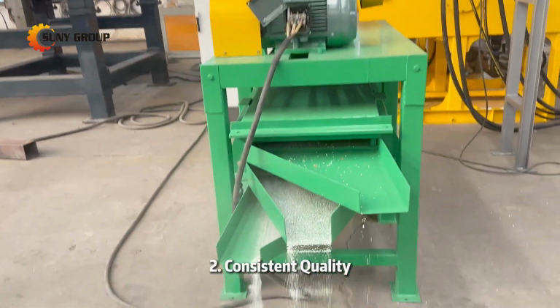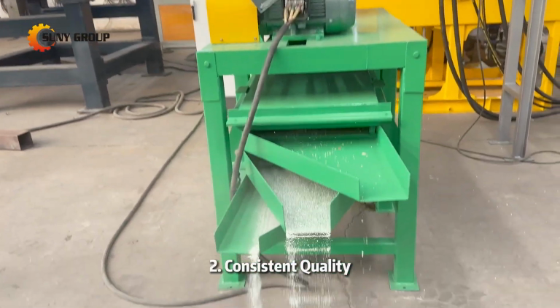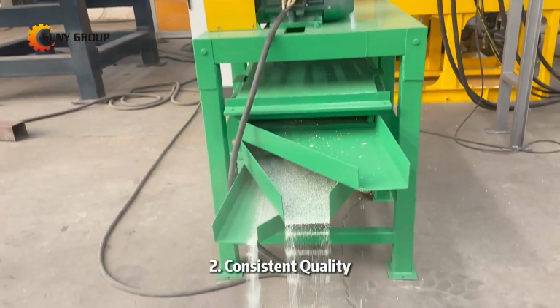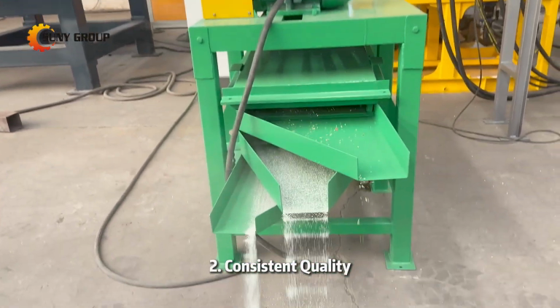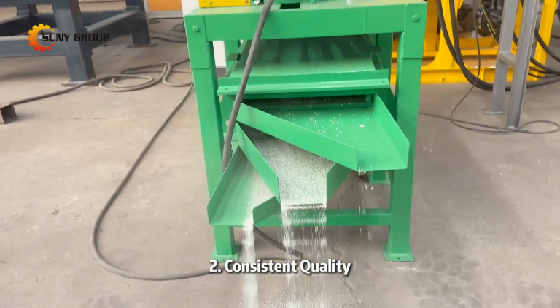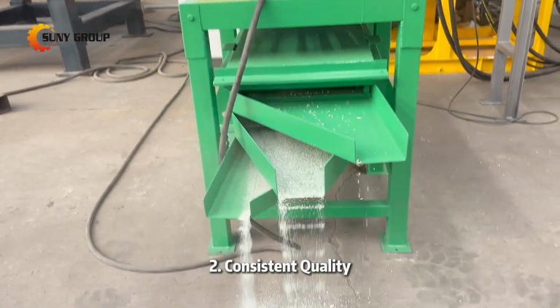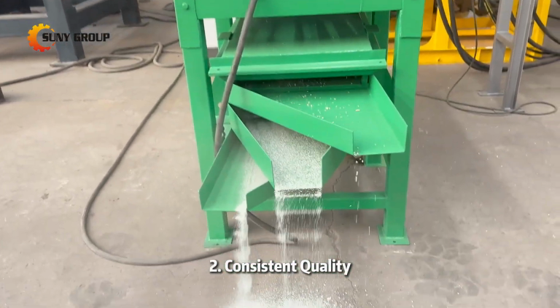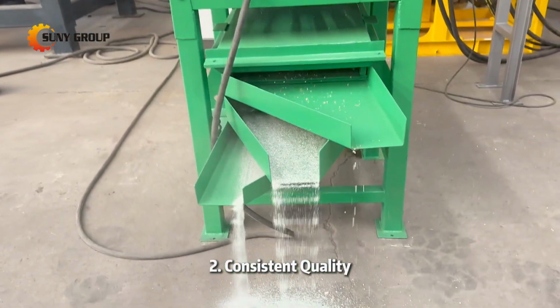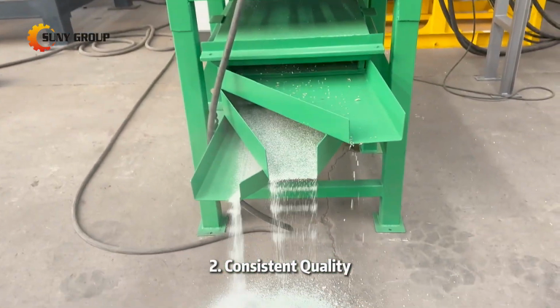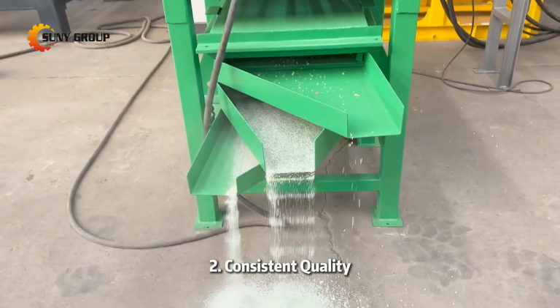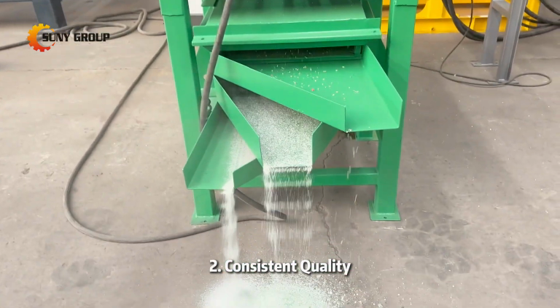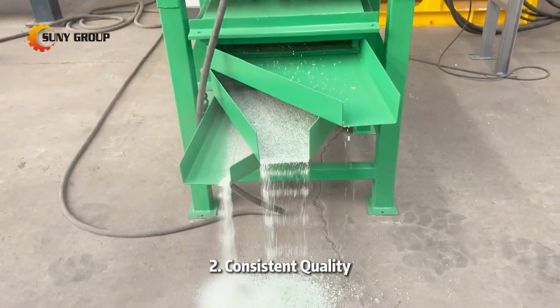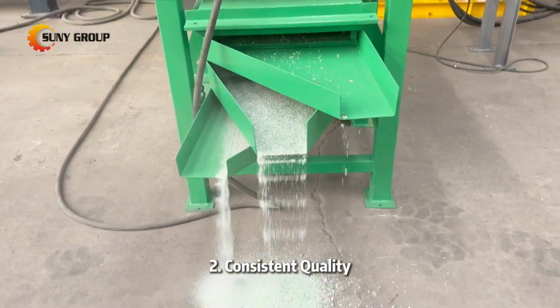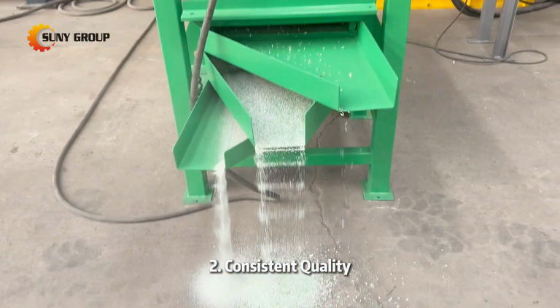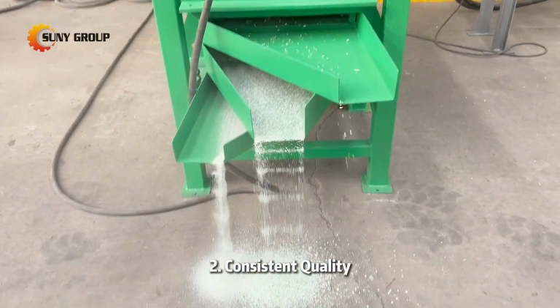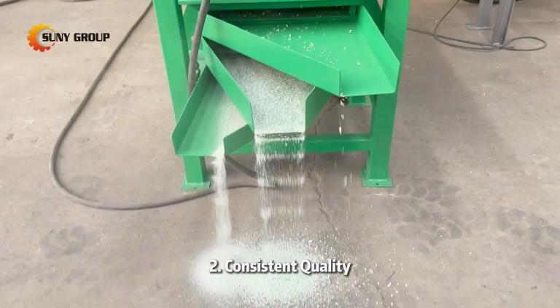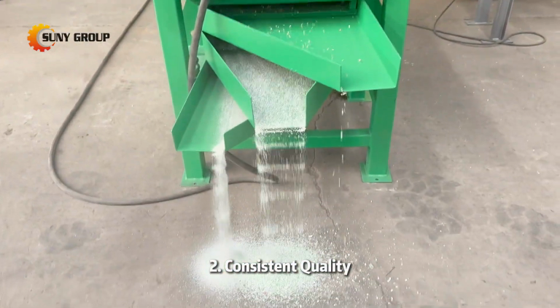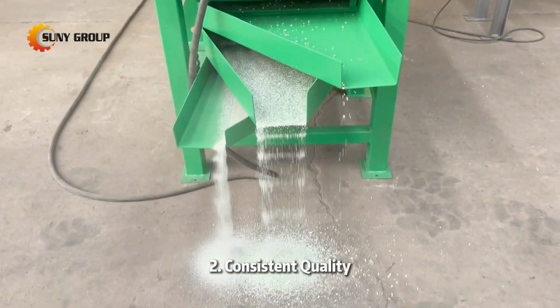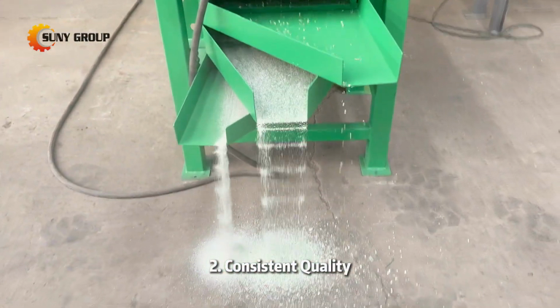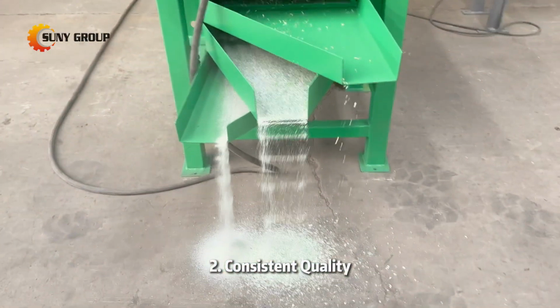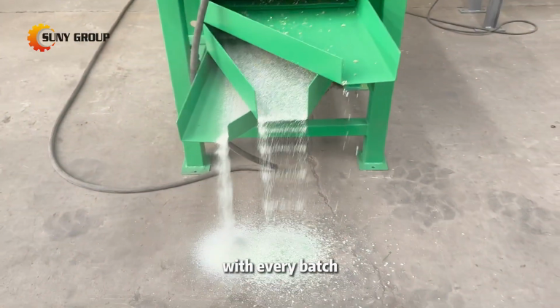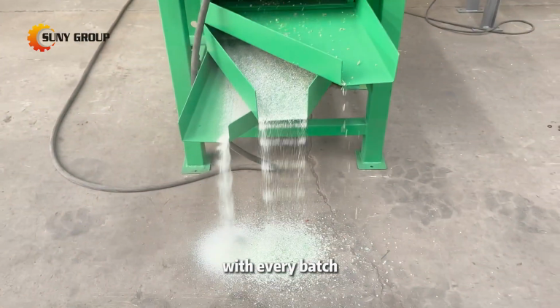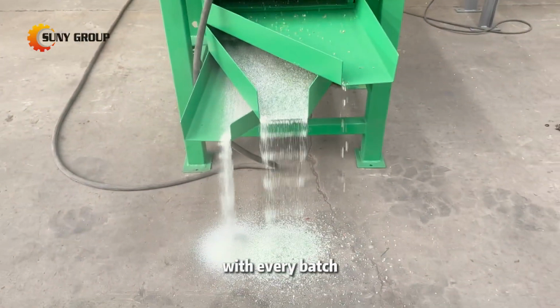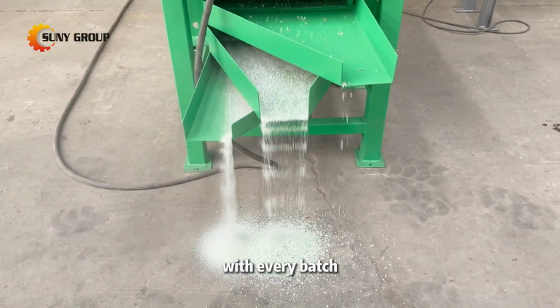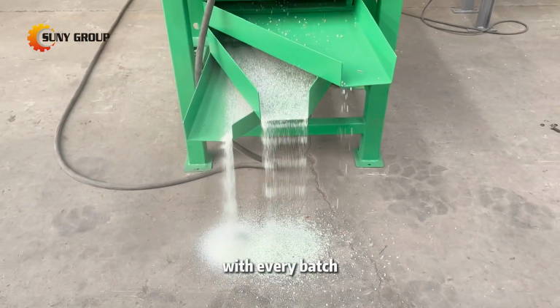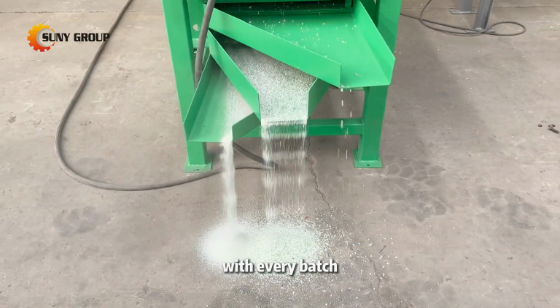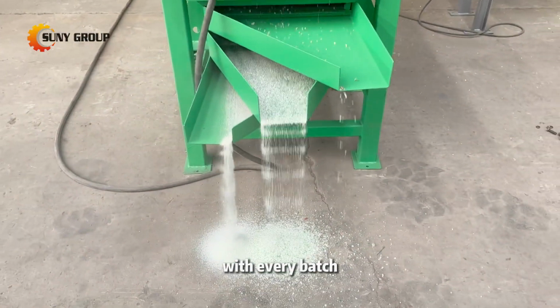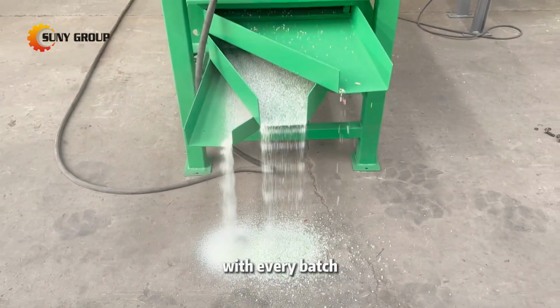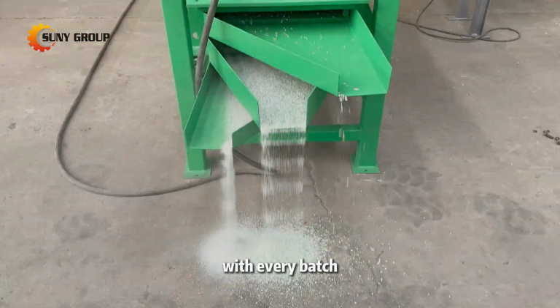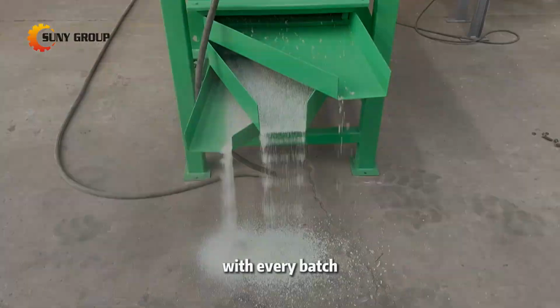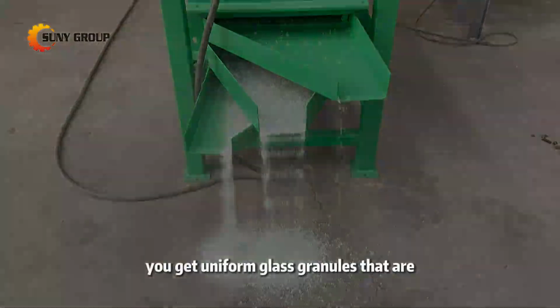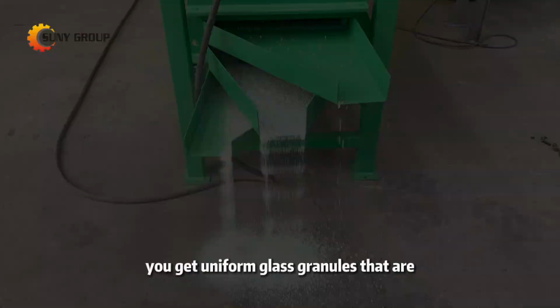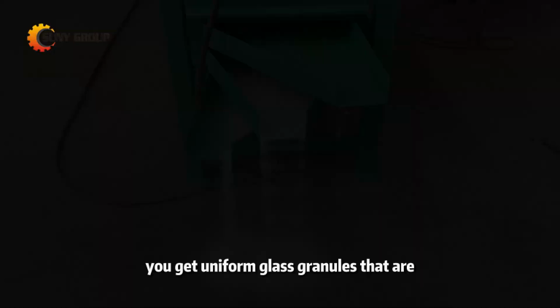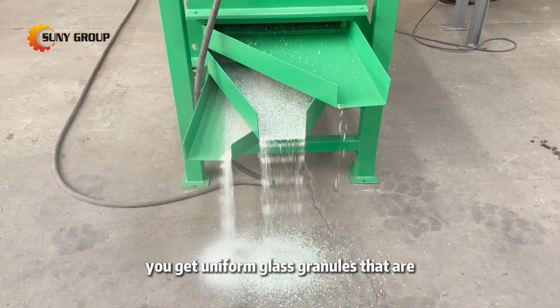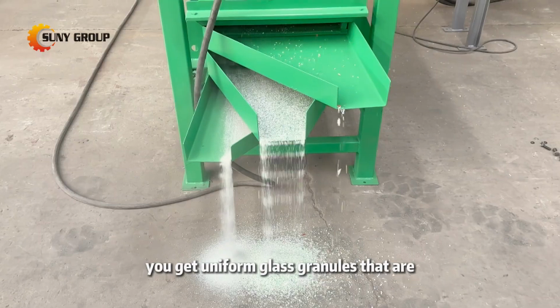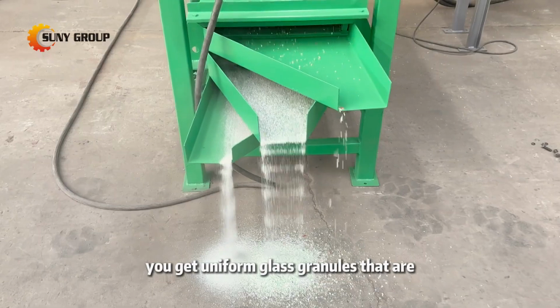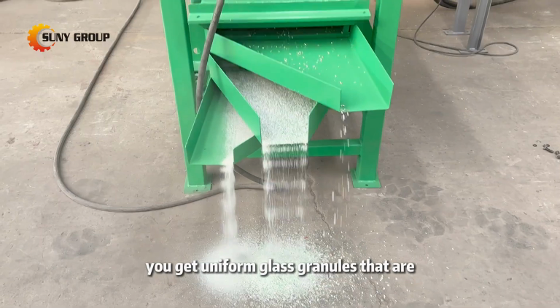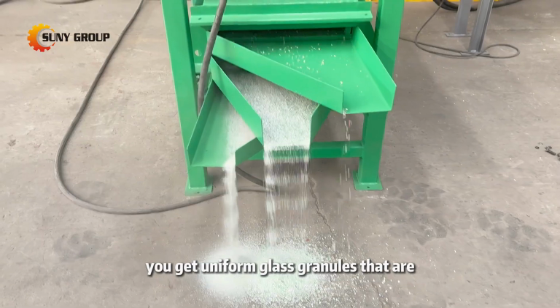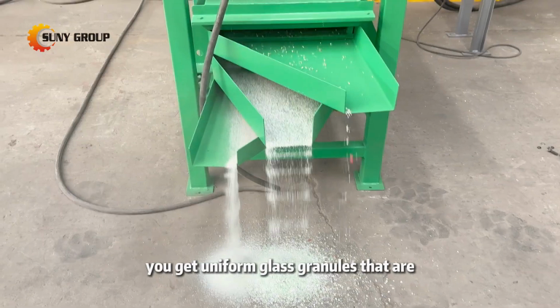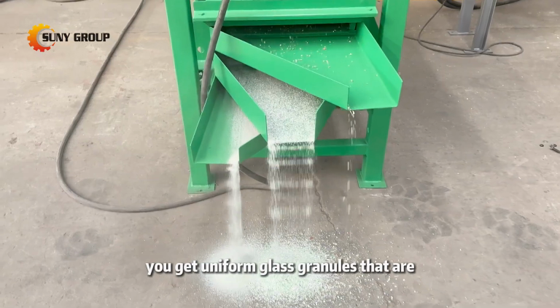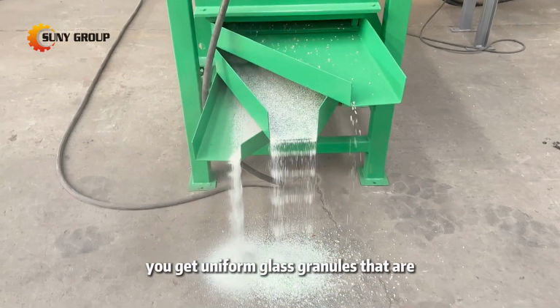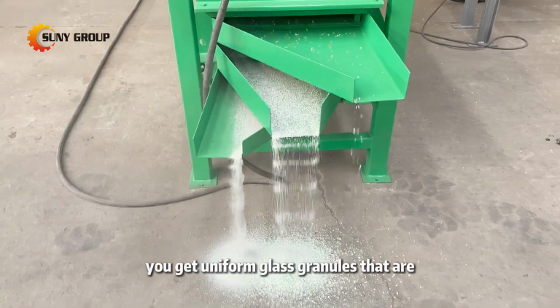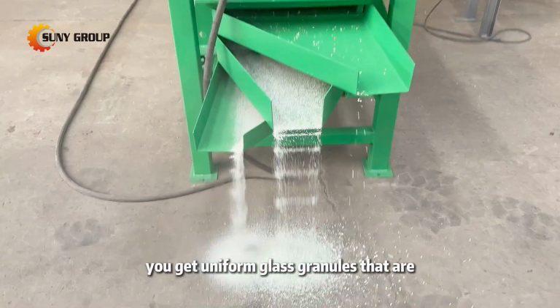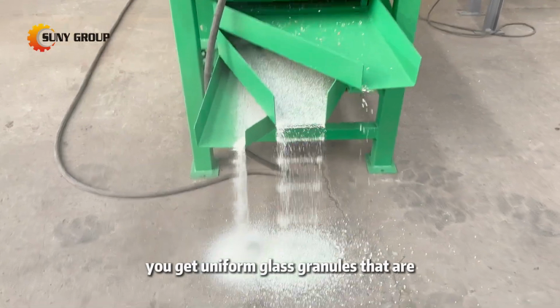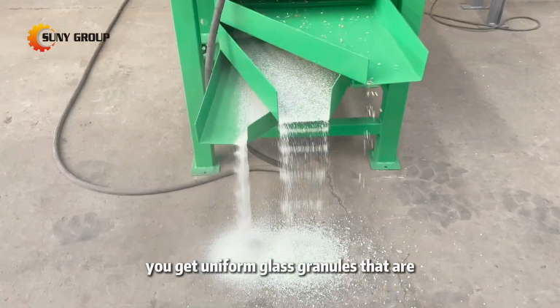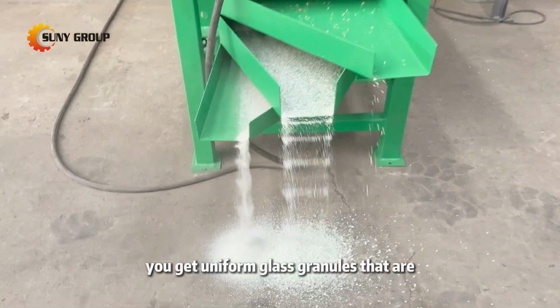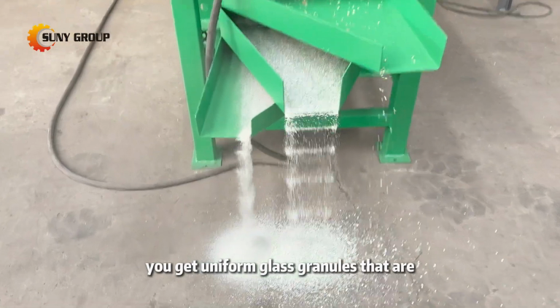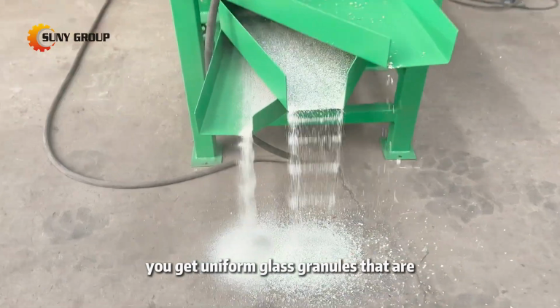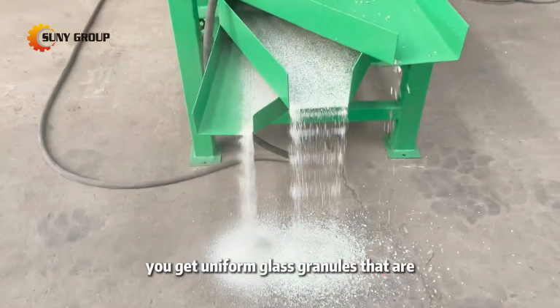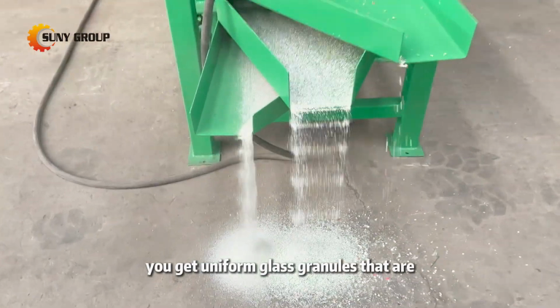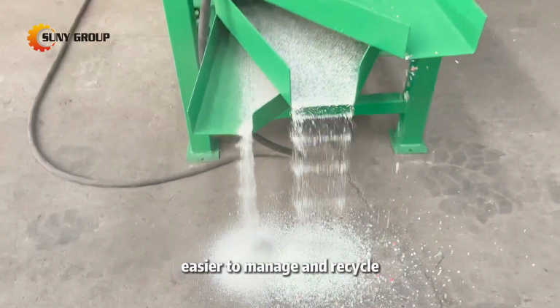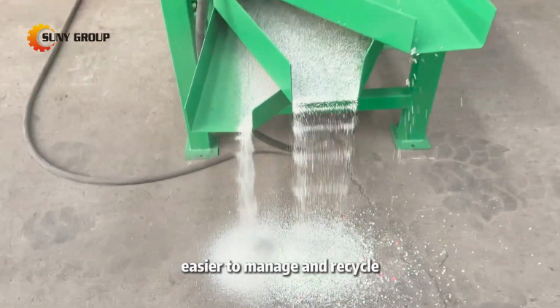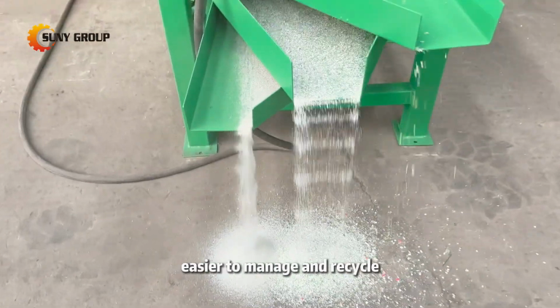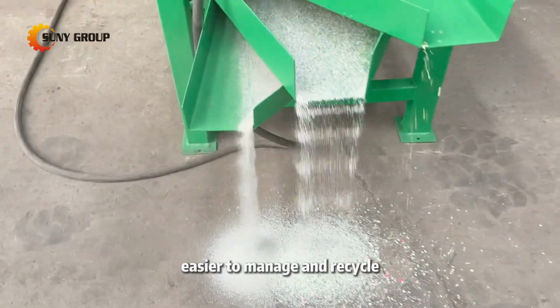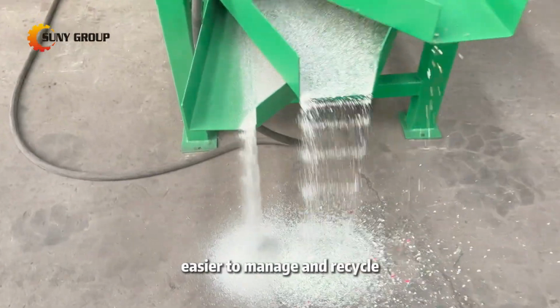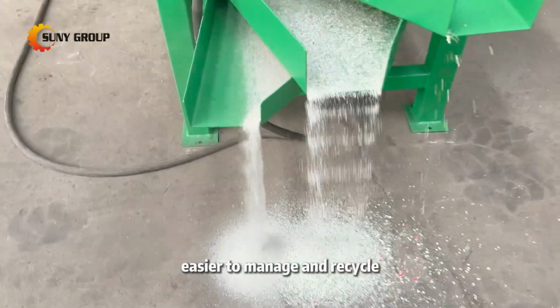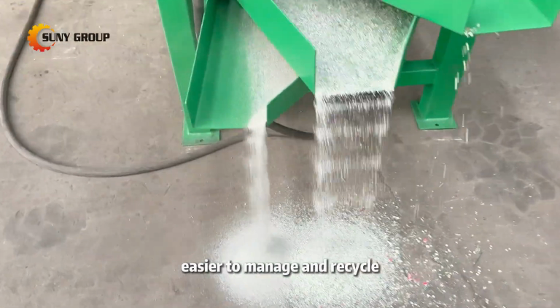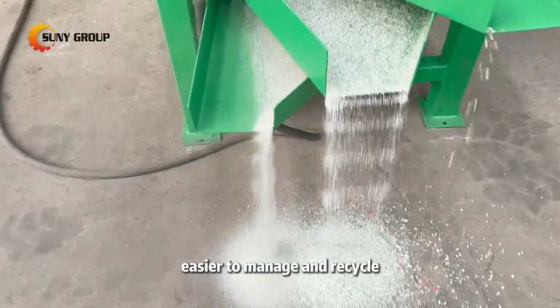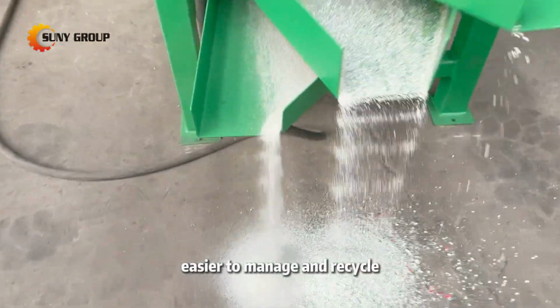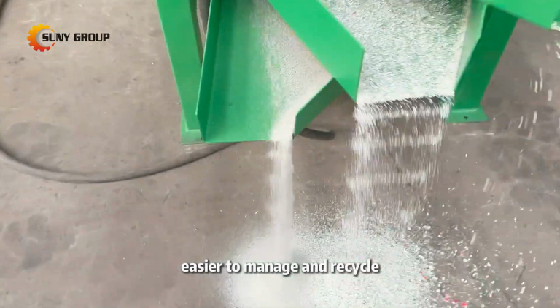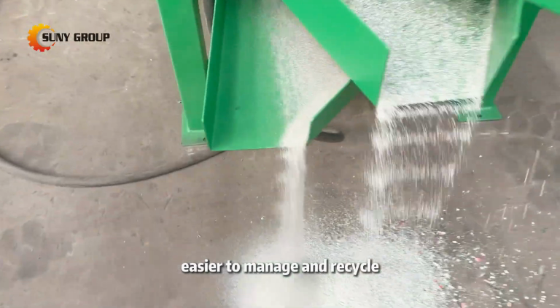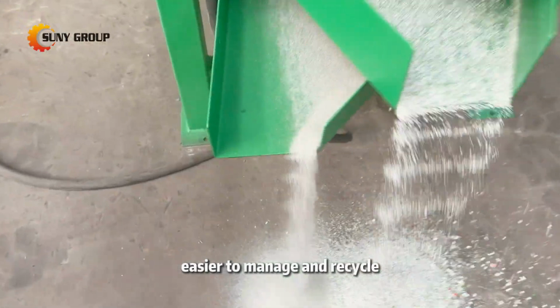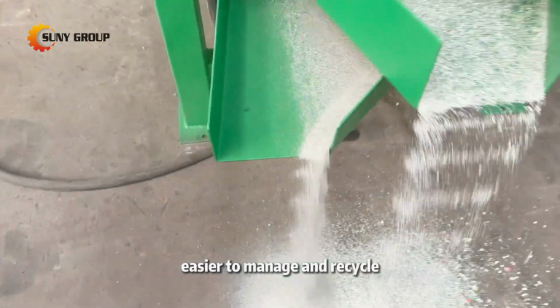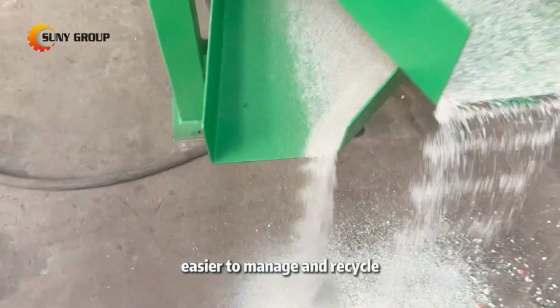Two: consistent quality. With every batch, you get uniform glass granules that are easier to manage and recycle.